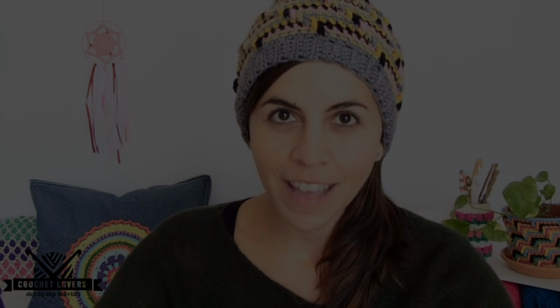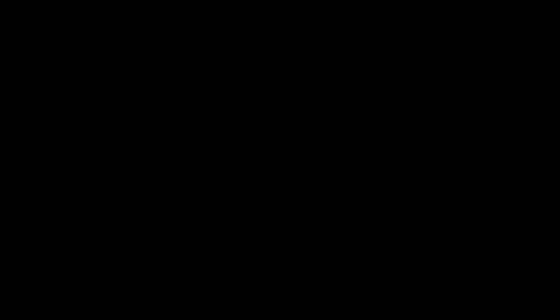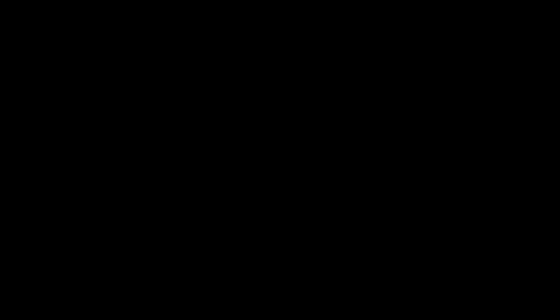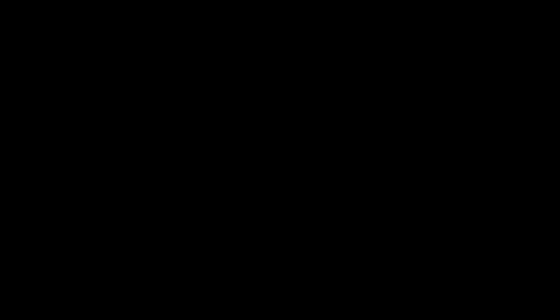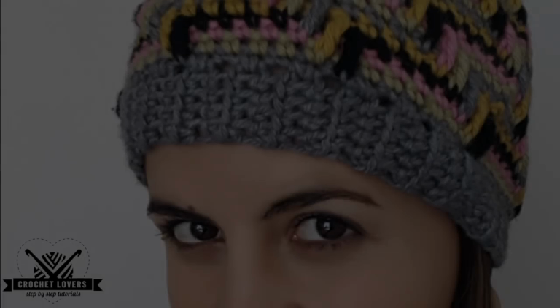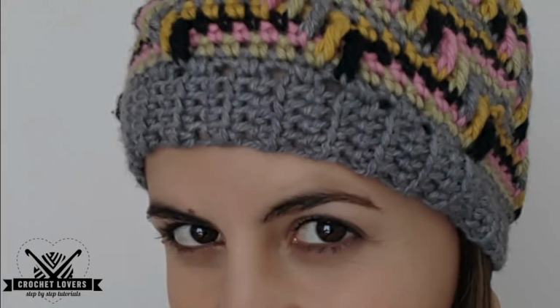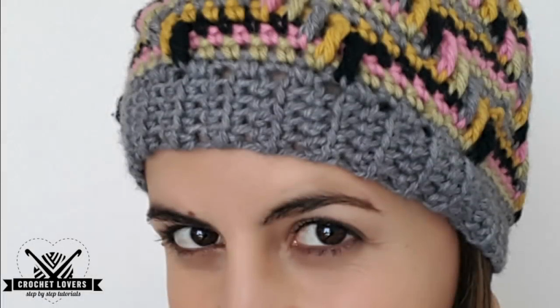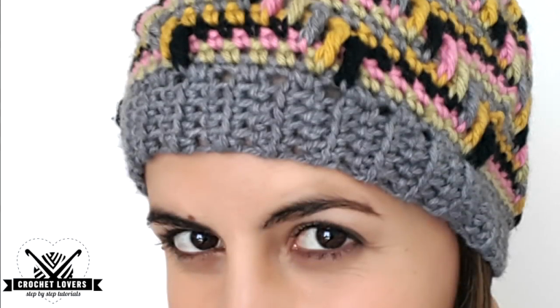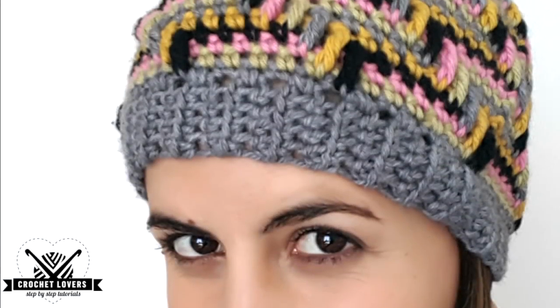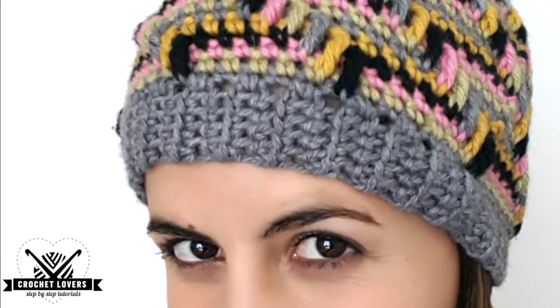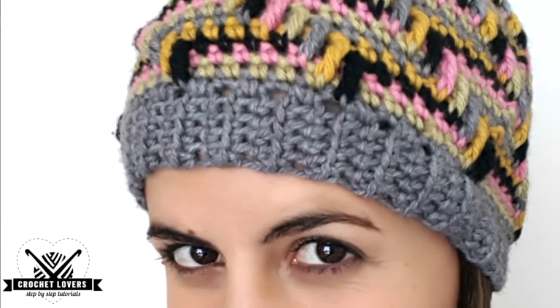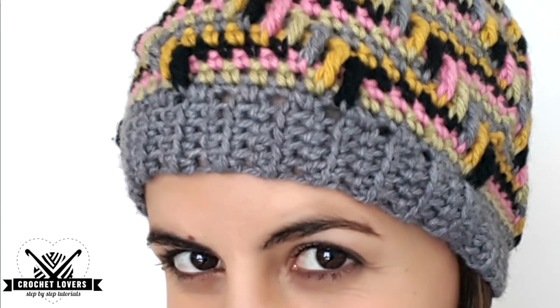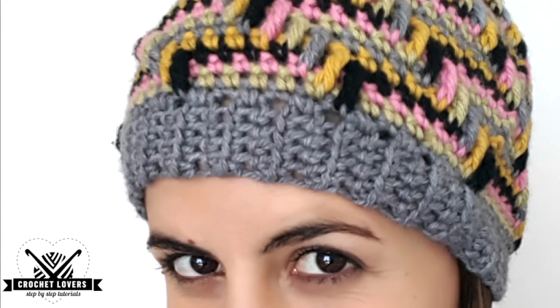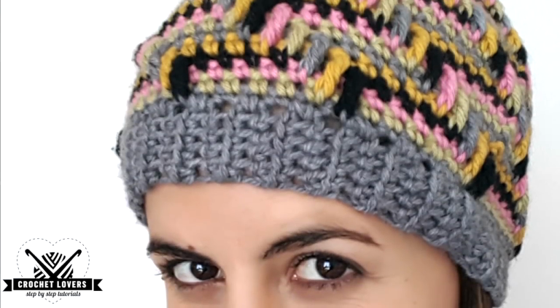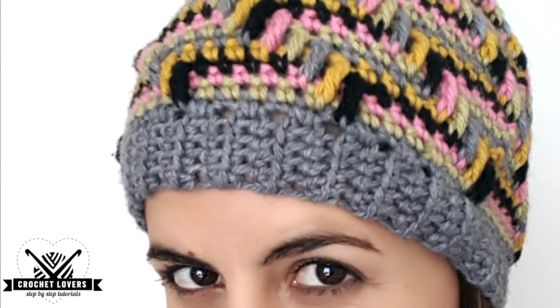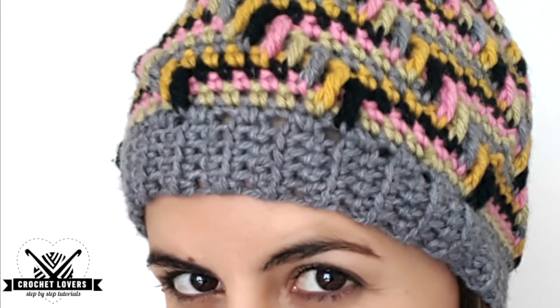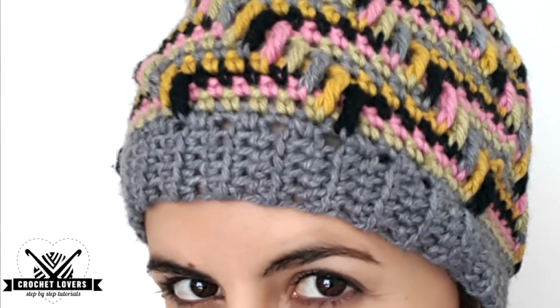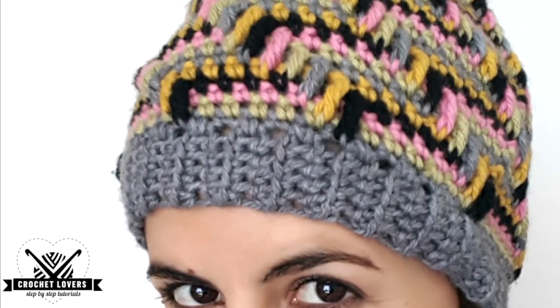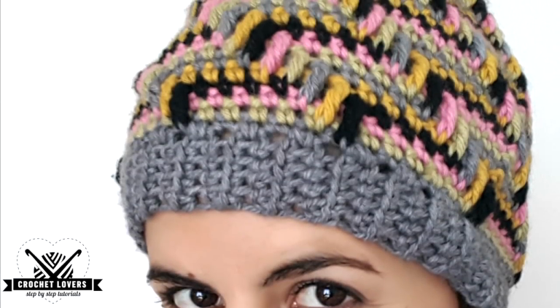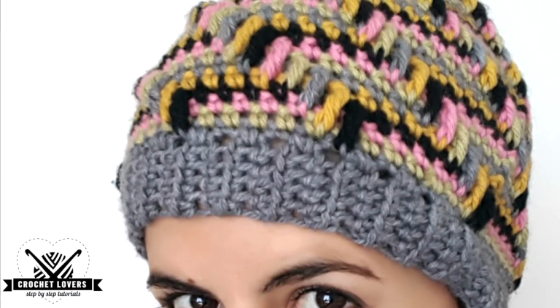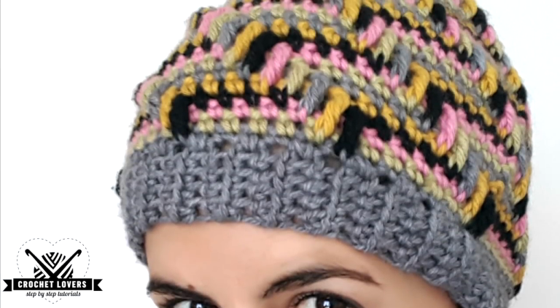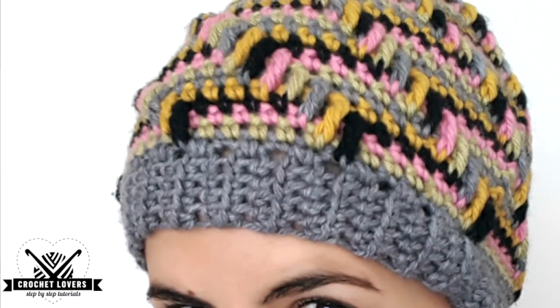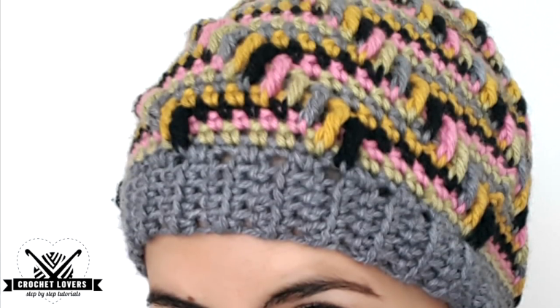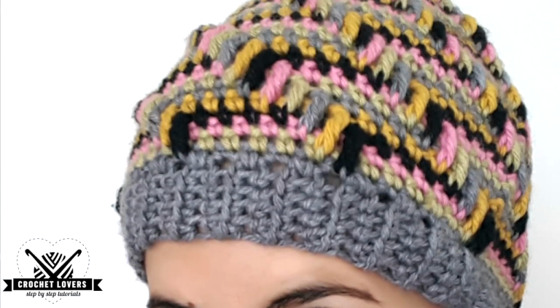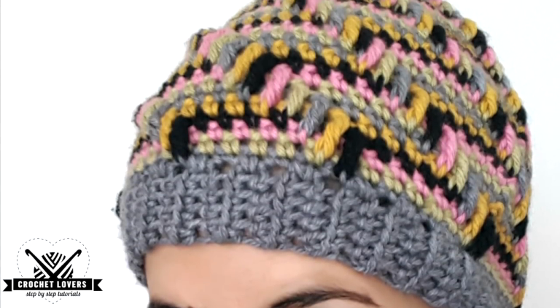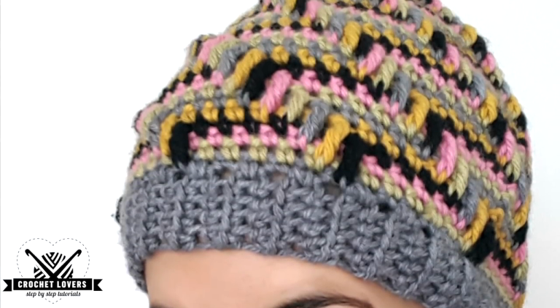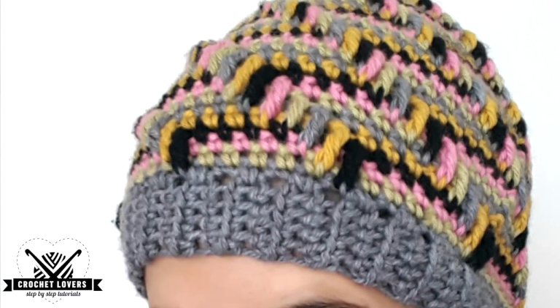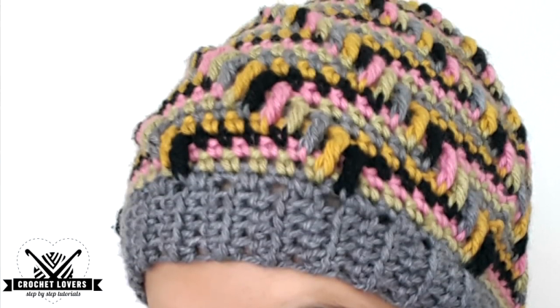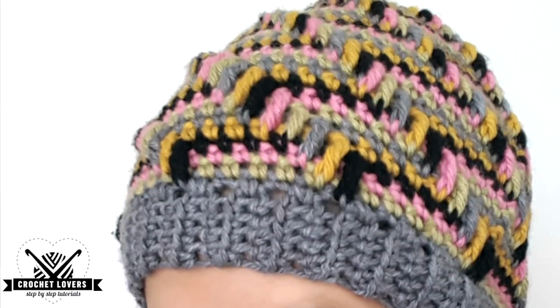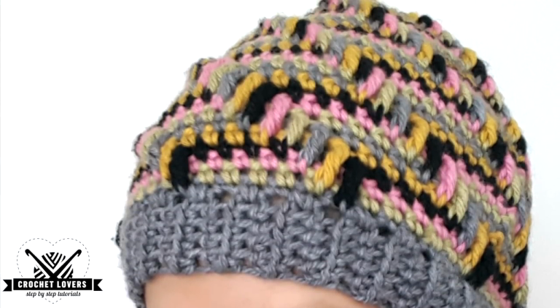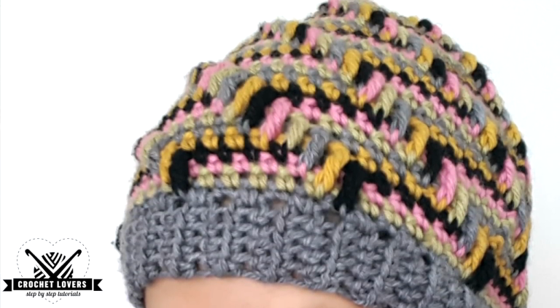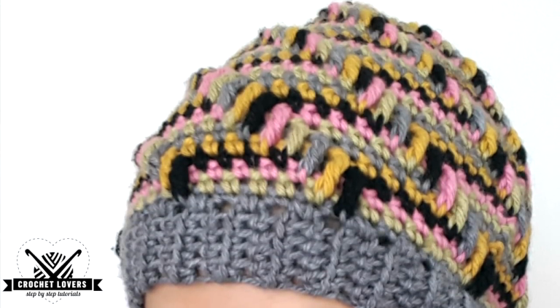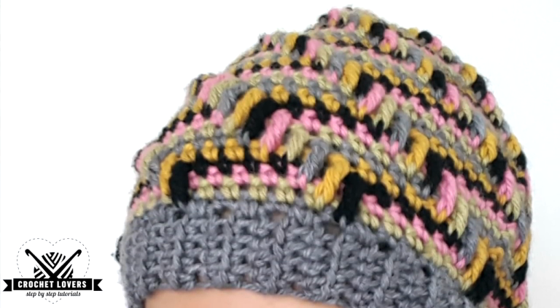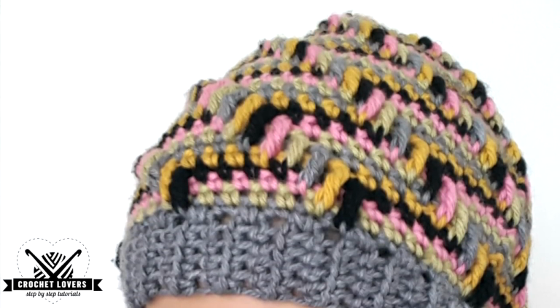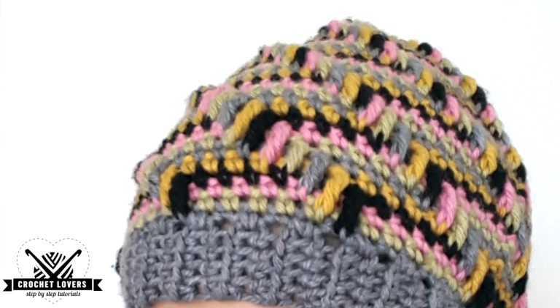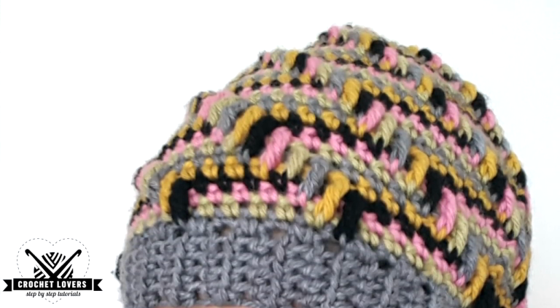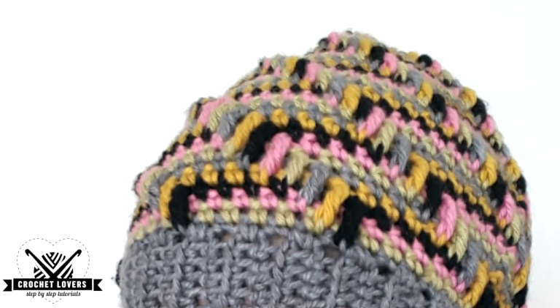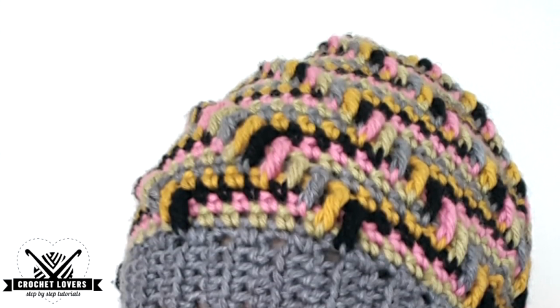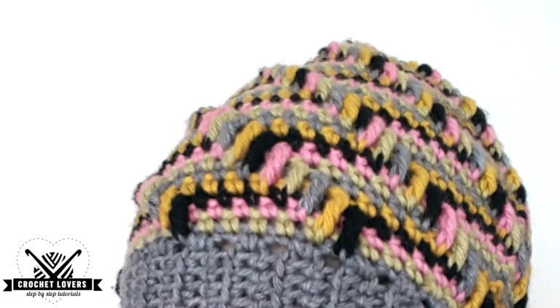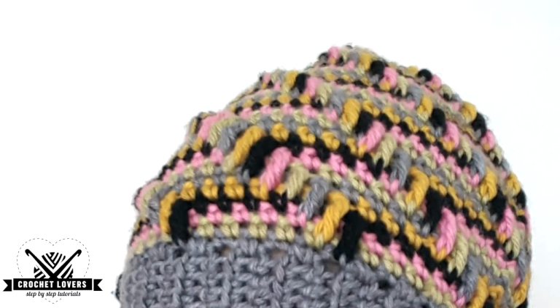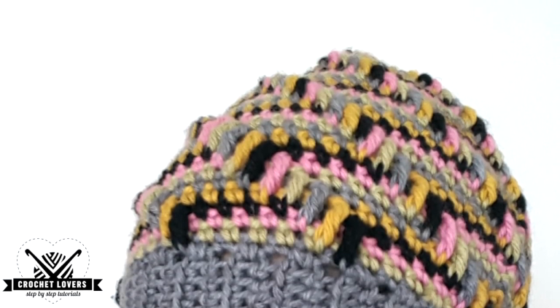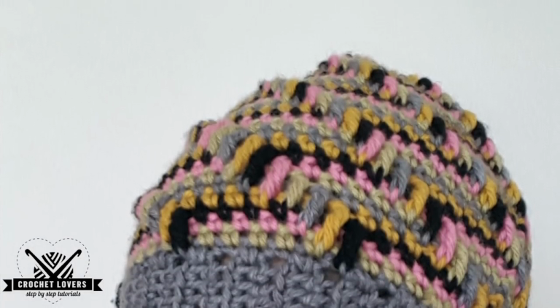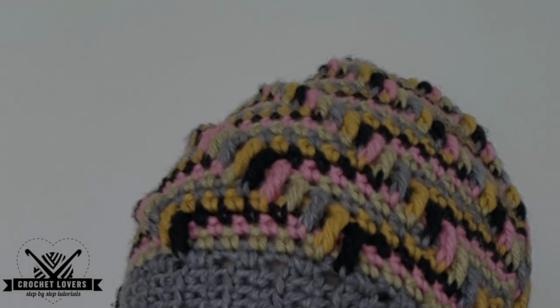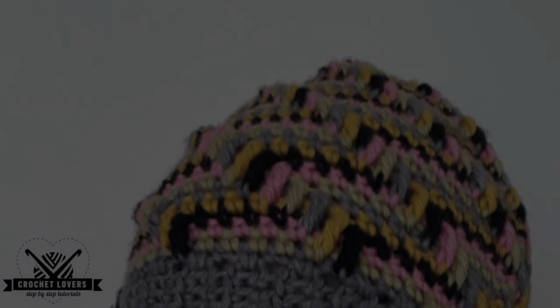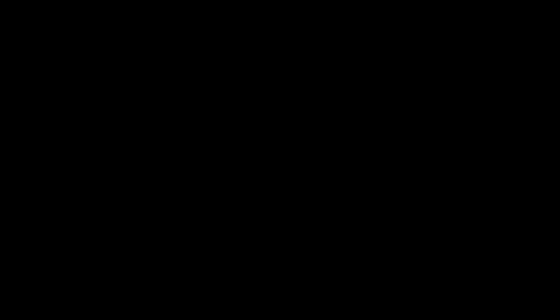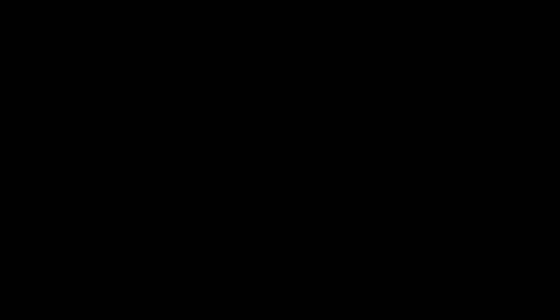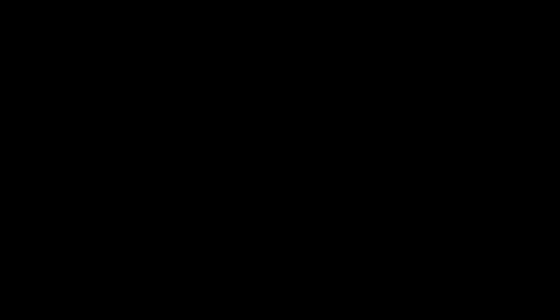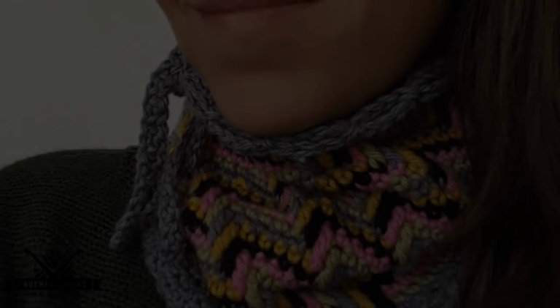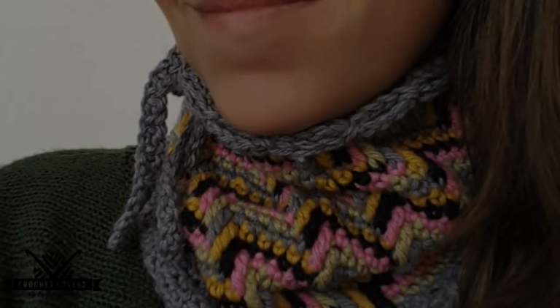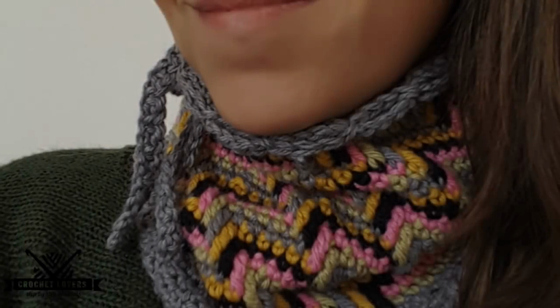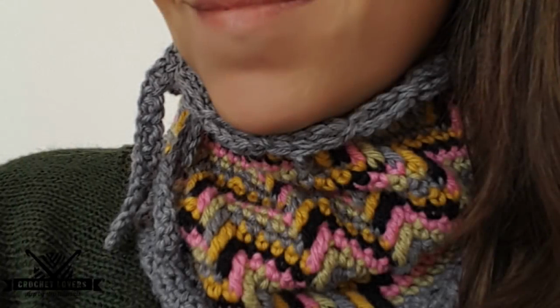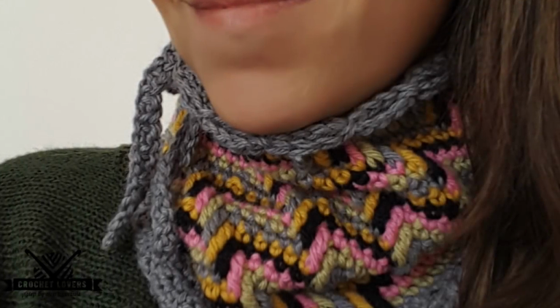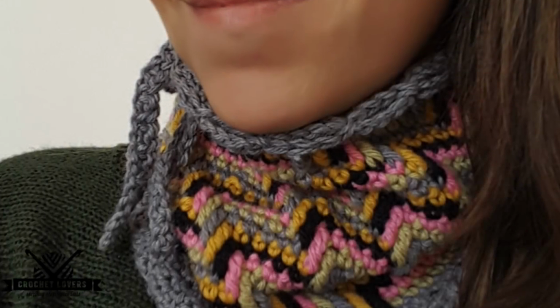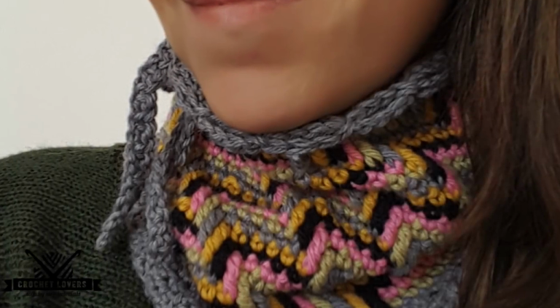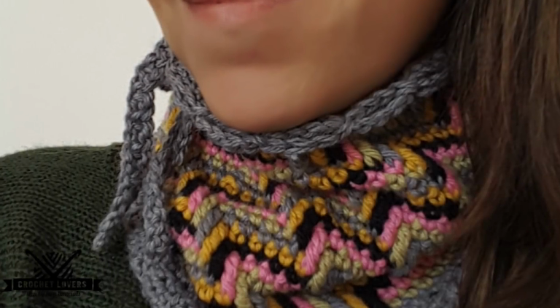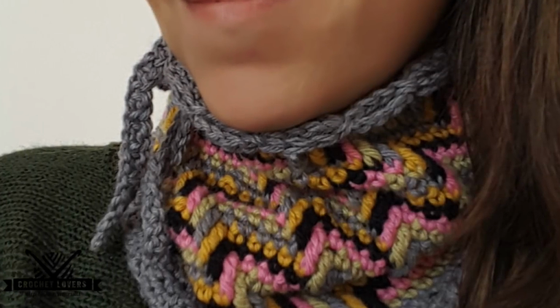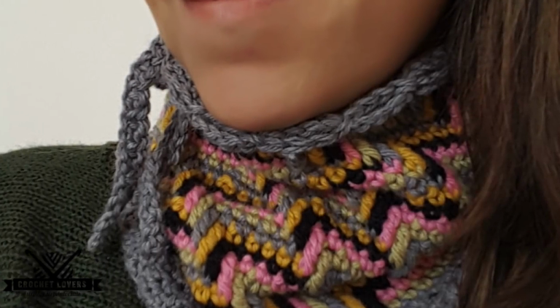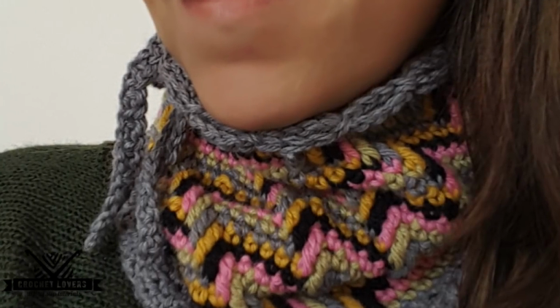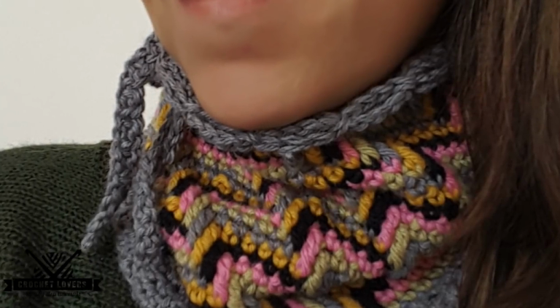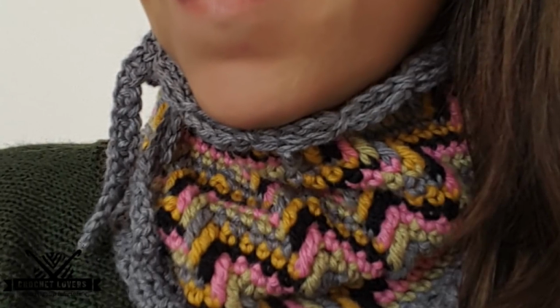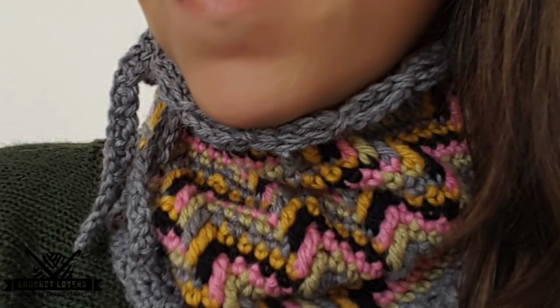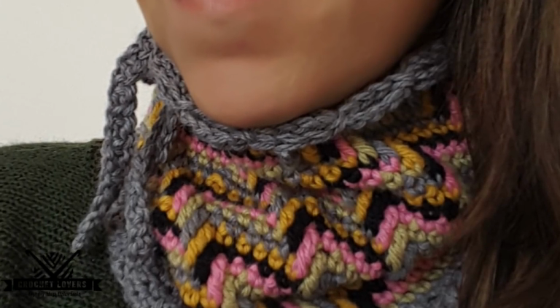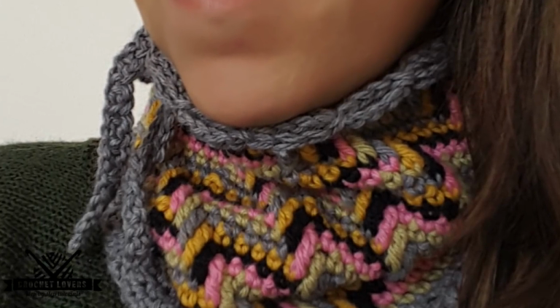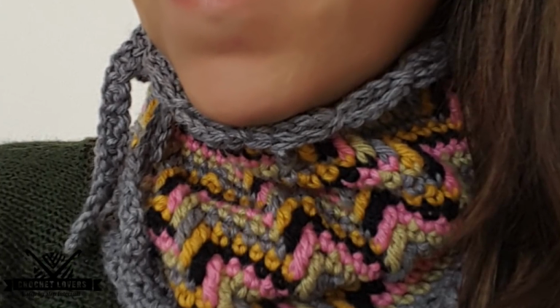Hello crochet lovers, how are you? I am Elena and this is Crochet Lovers, the channel where we learn to crochet step by step.